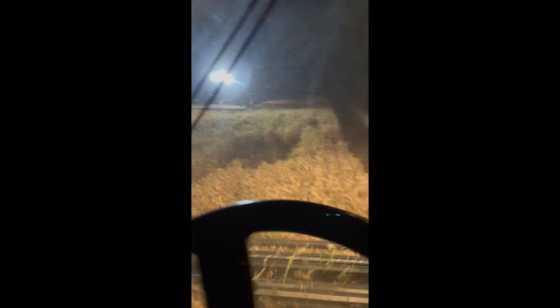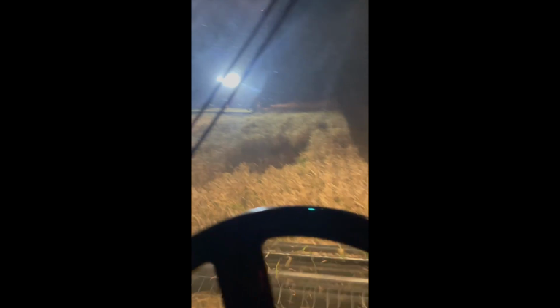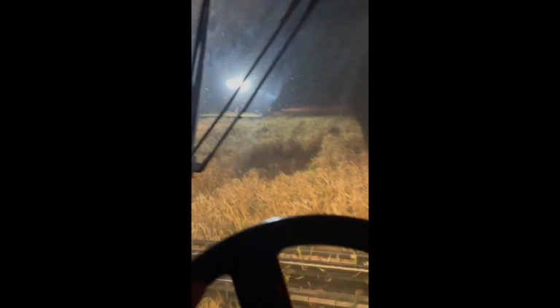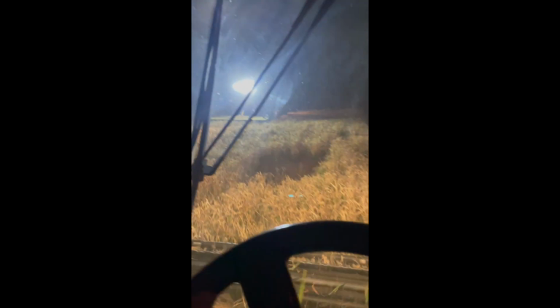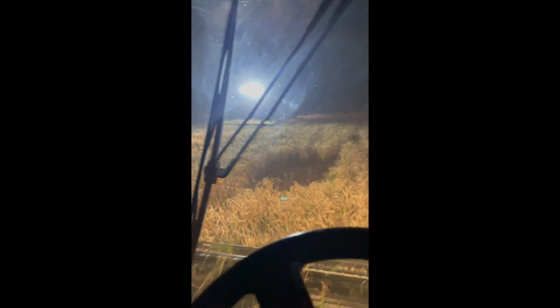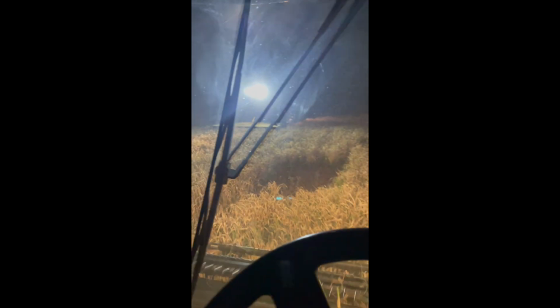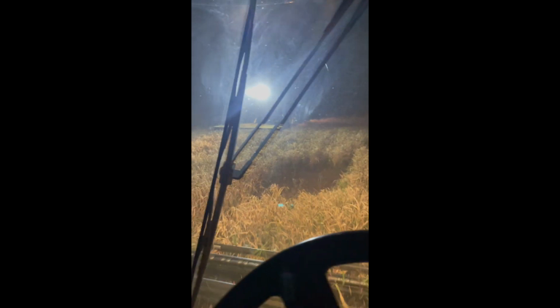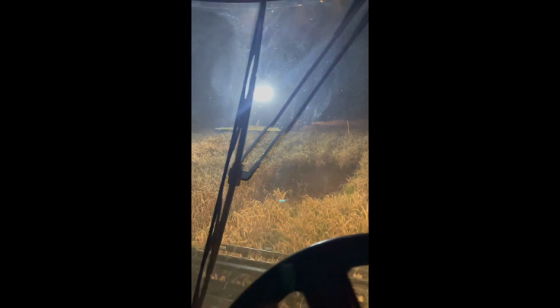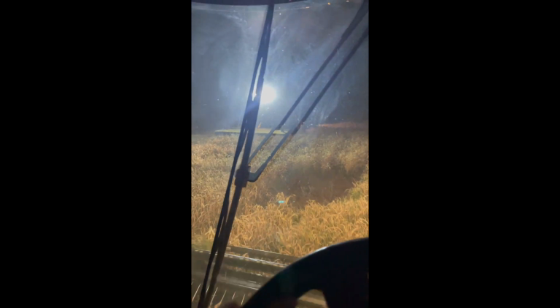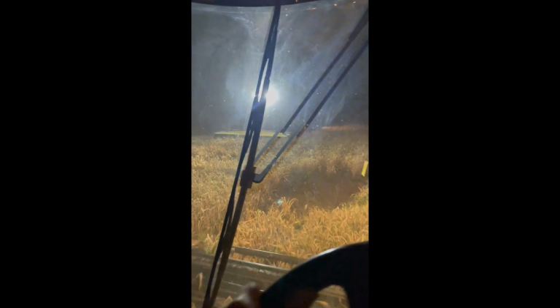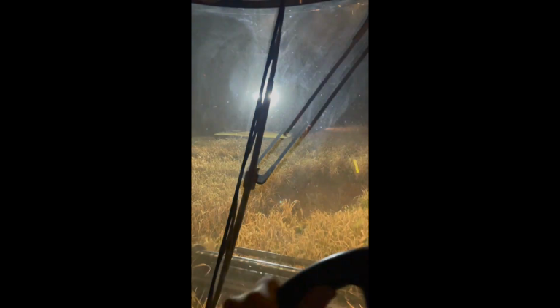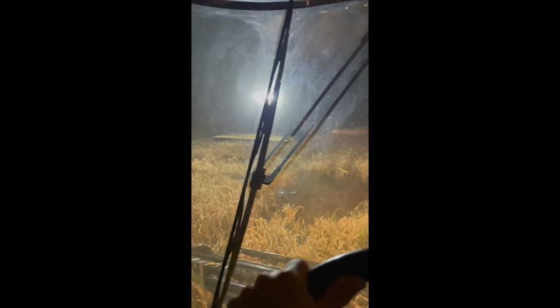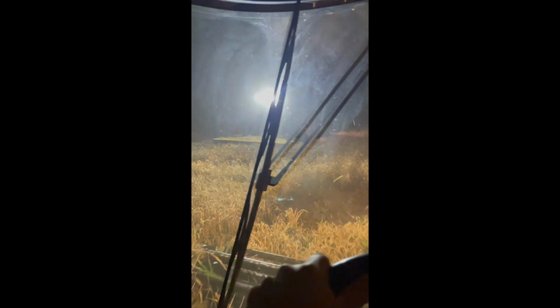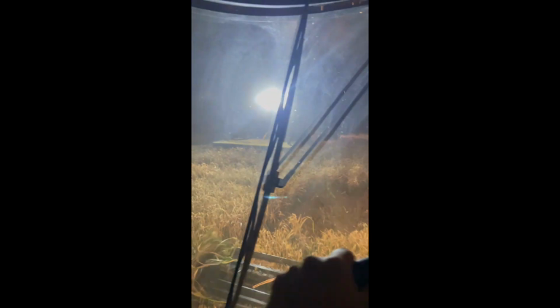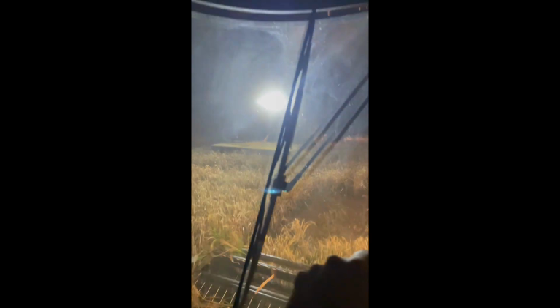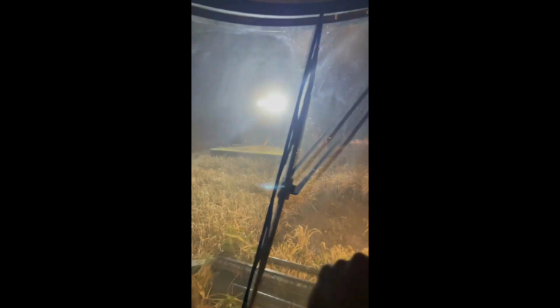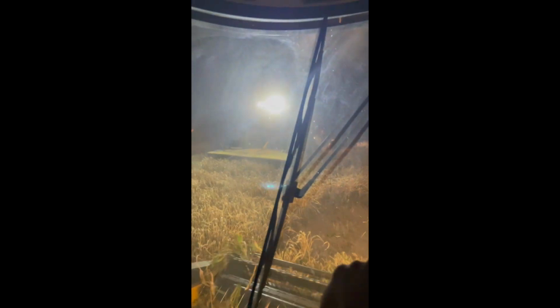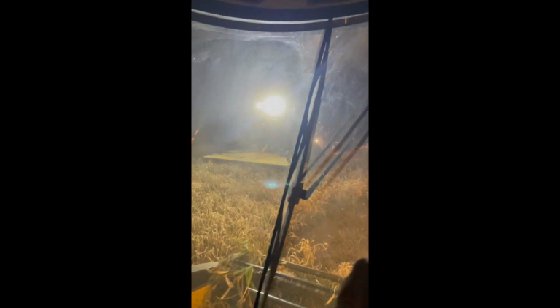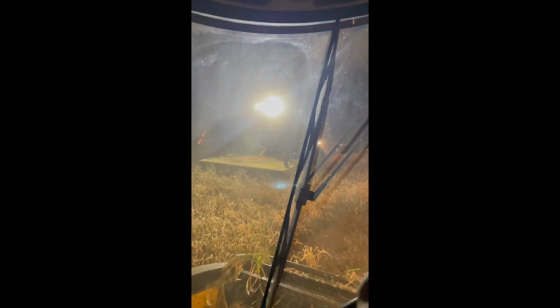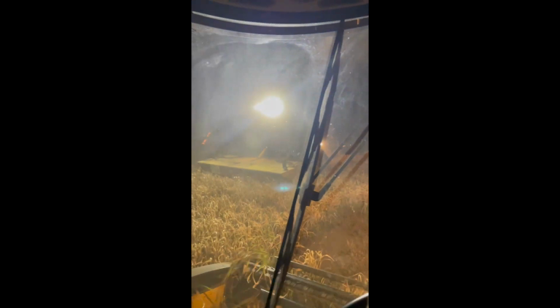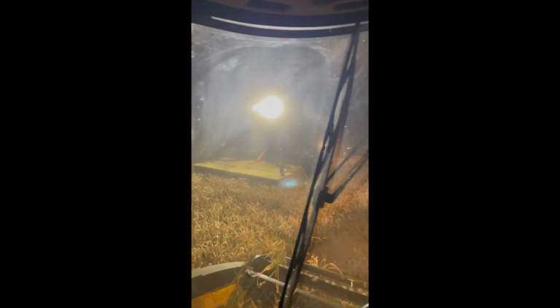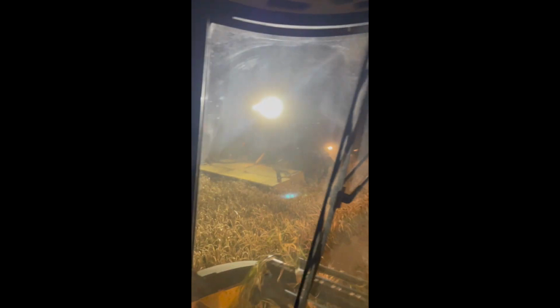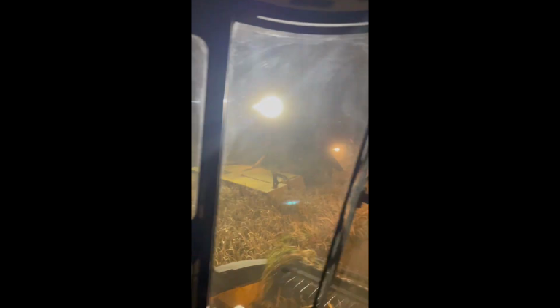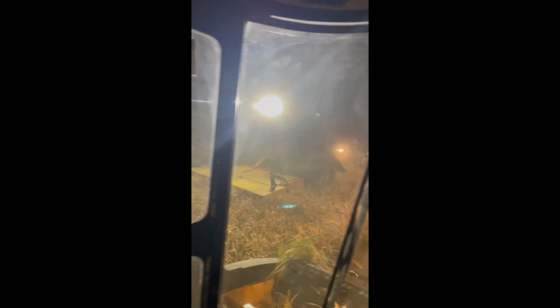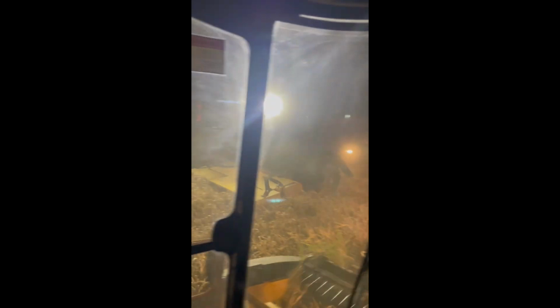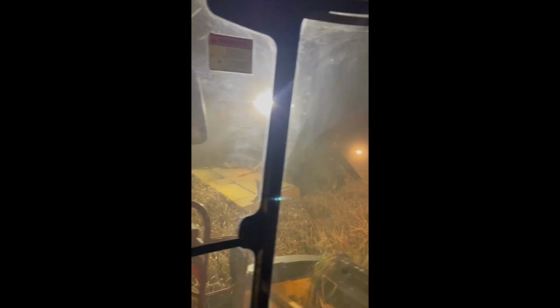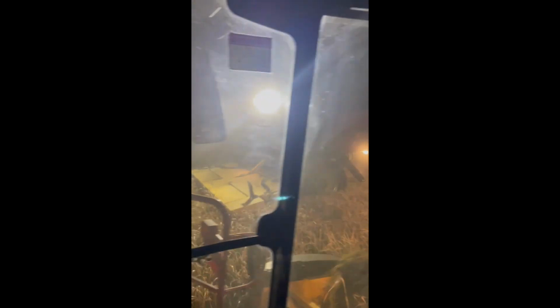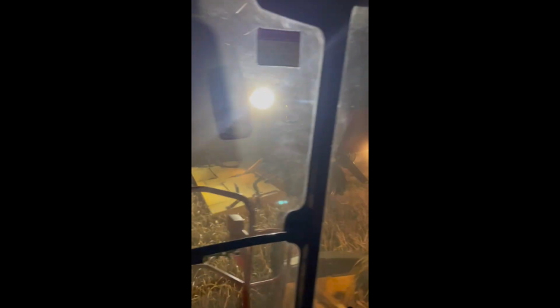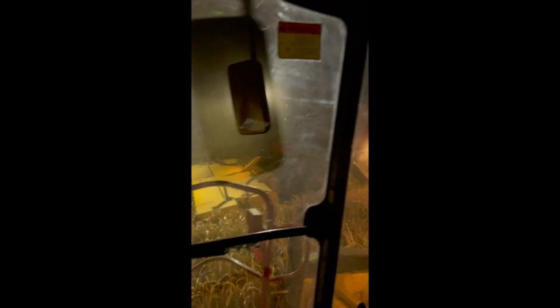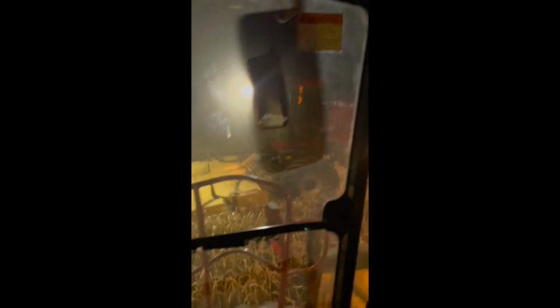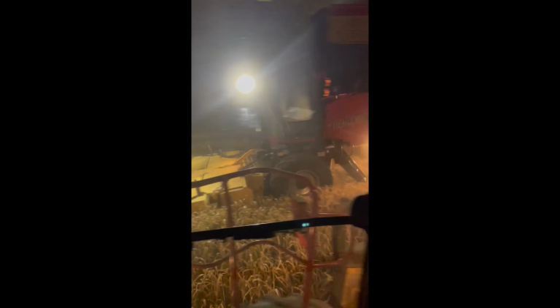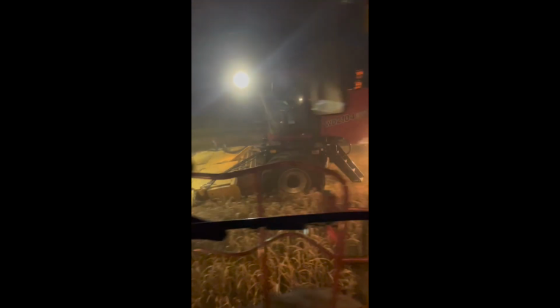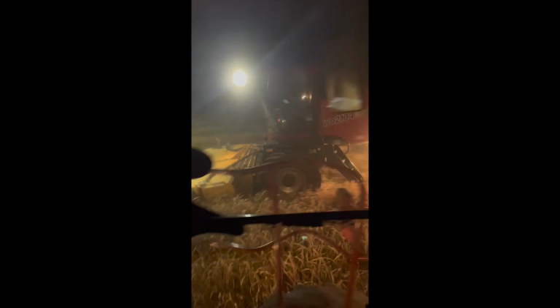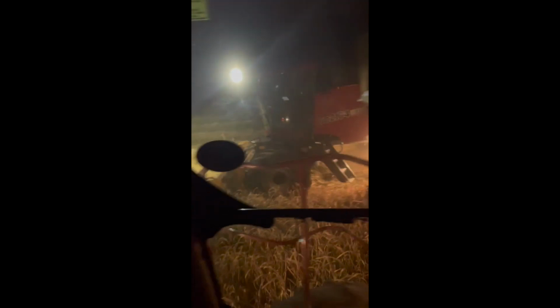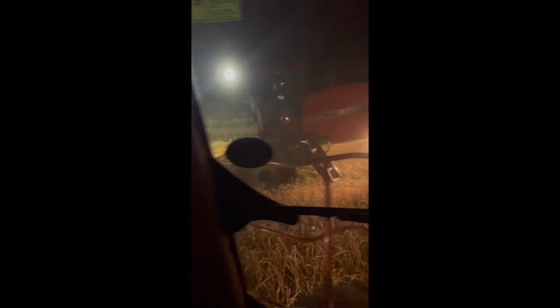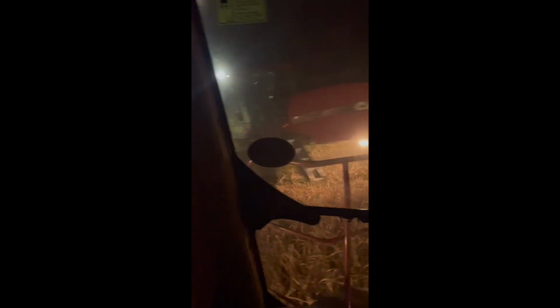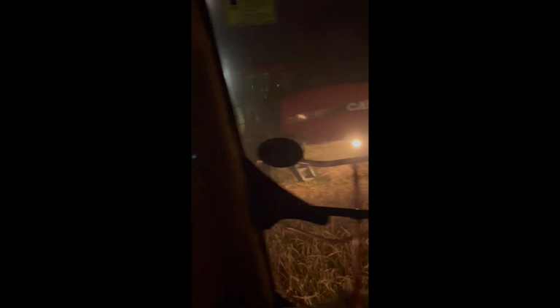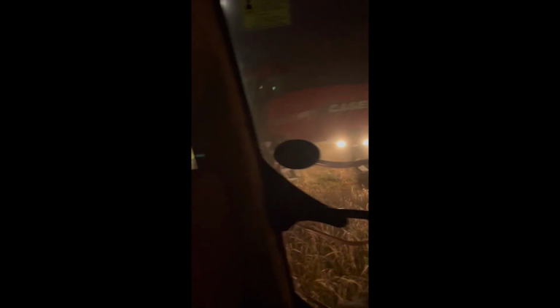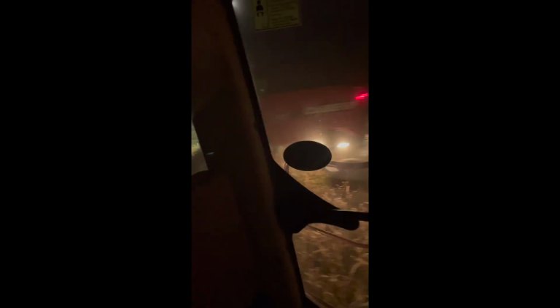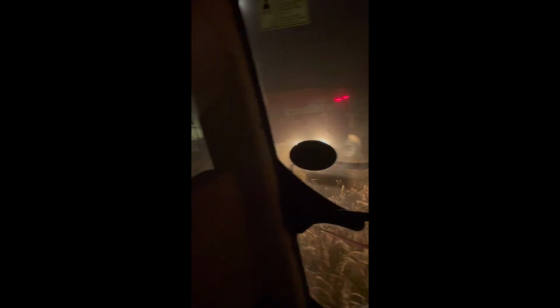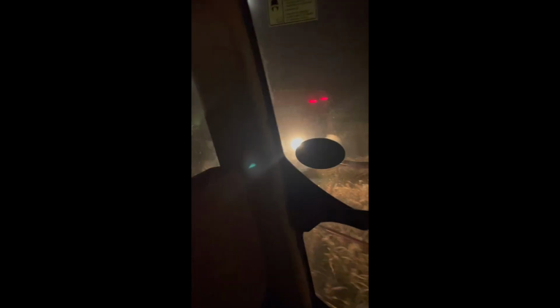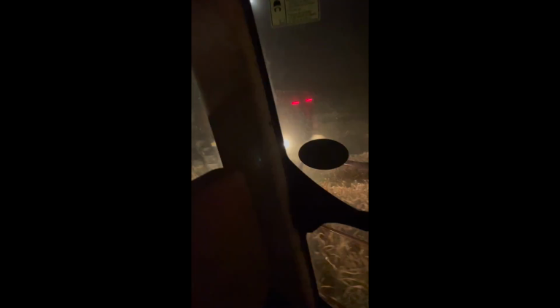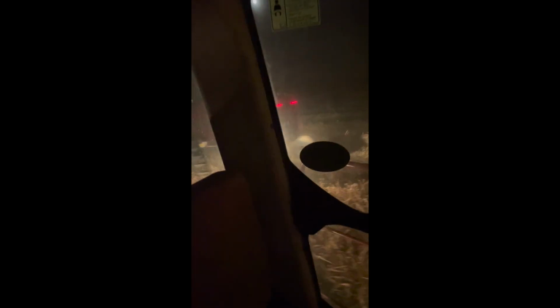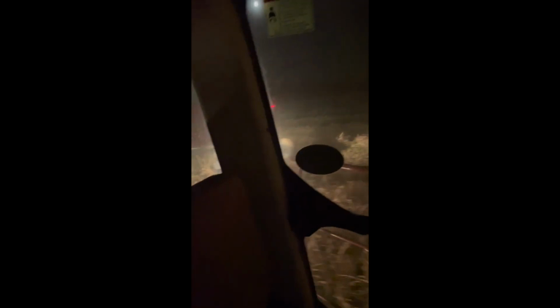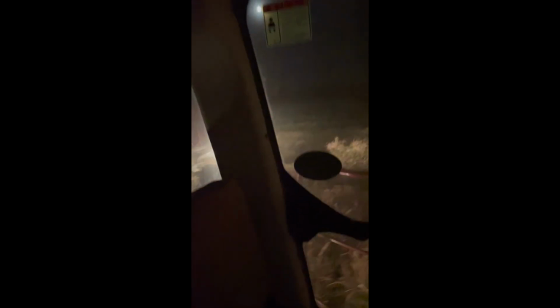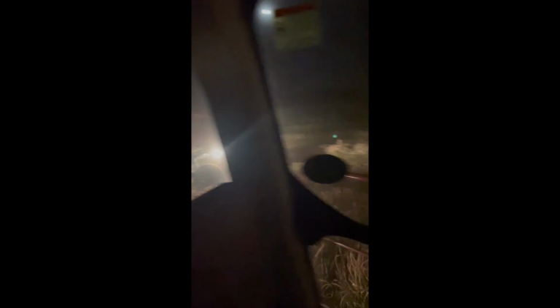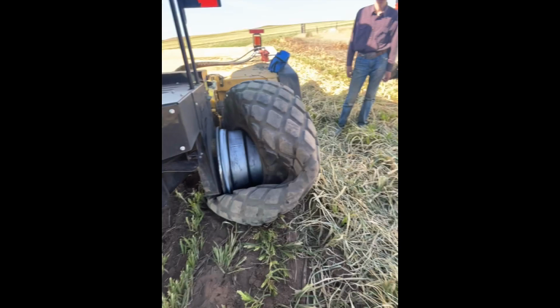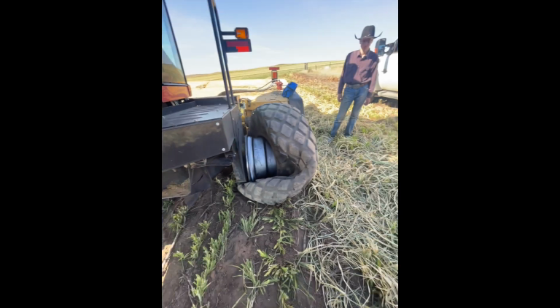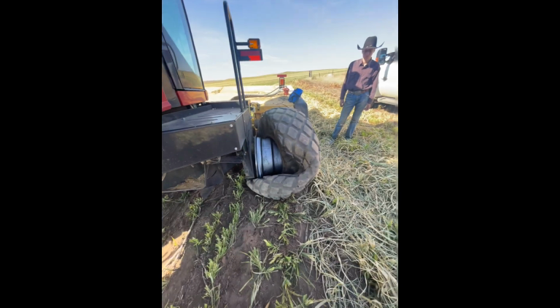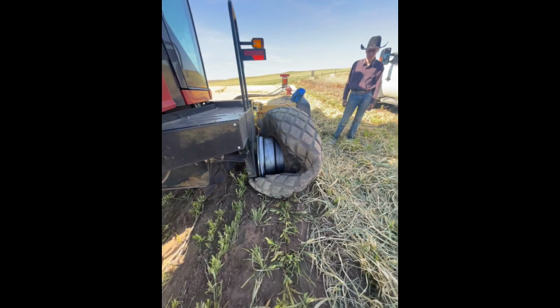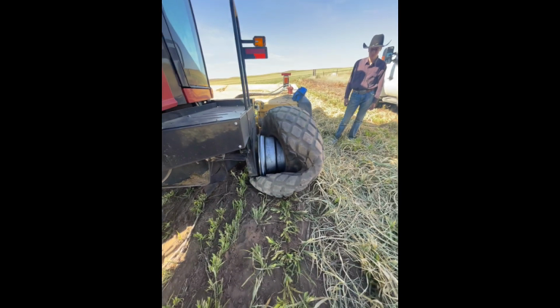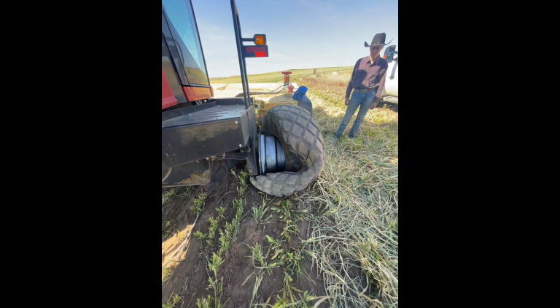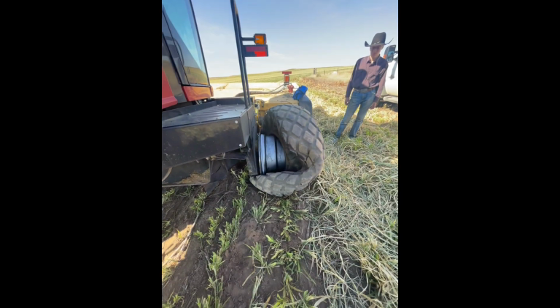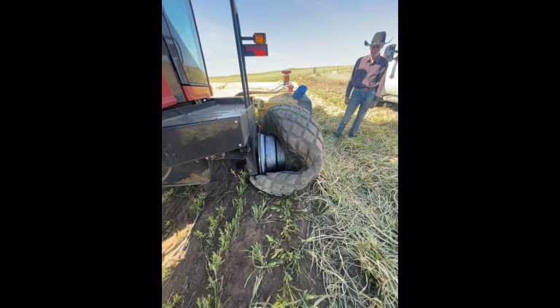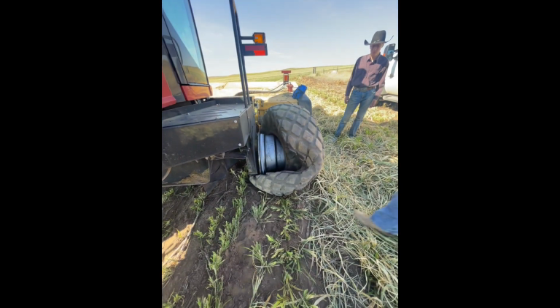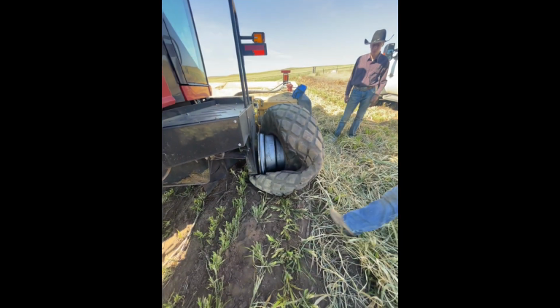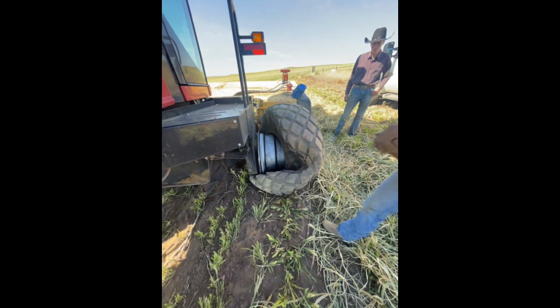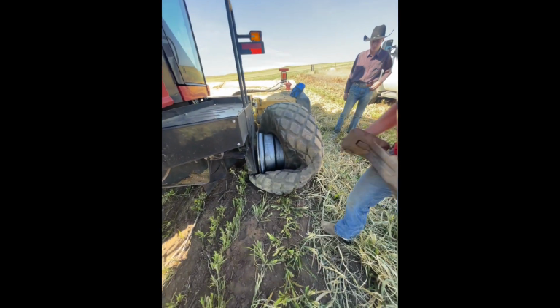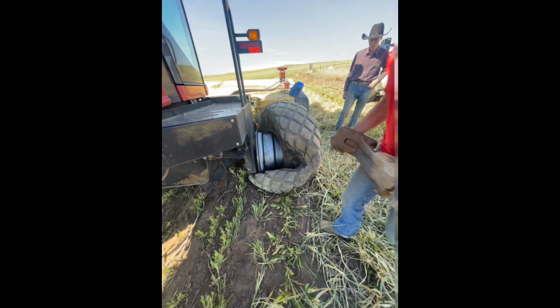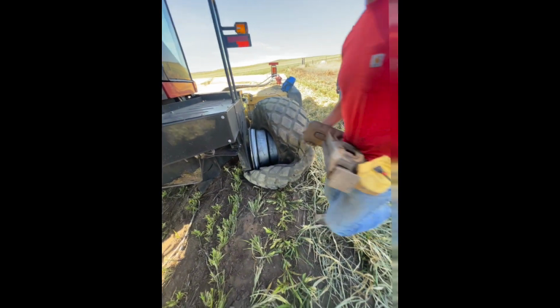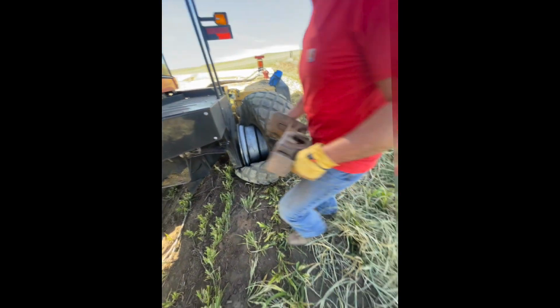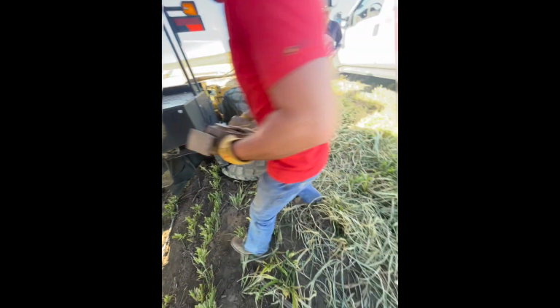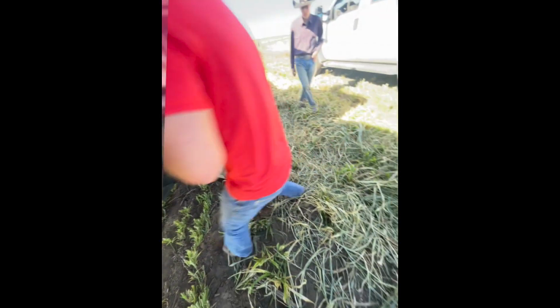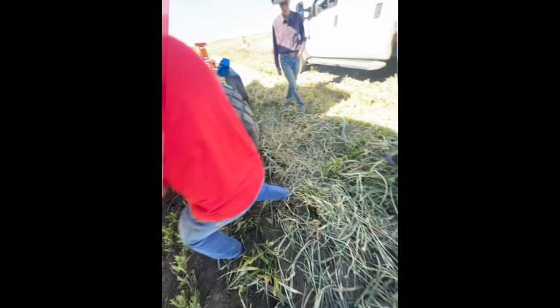This was our last pass in the swathers for haying season 2022. Haying season went pretty well. We did have a couple breakdowns.